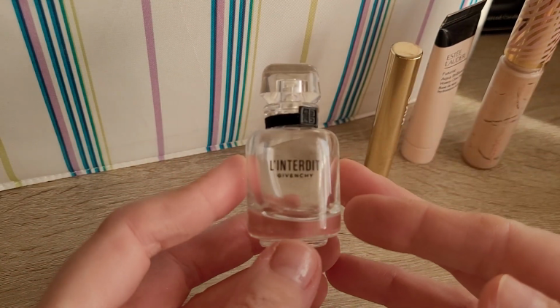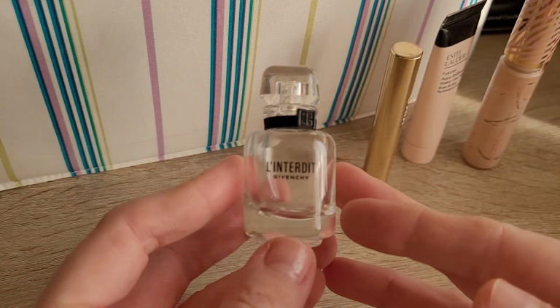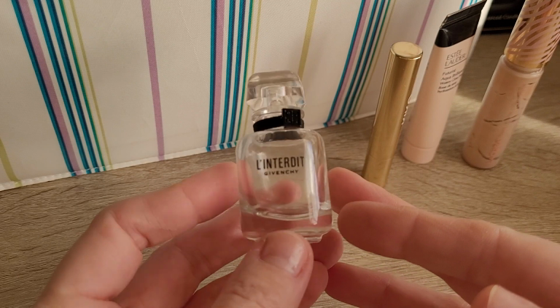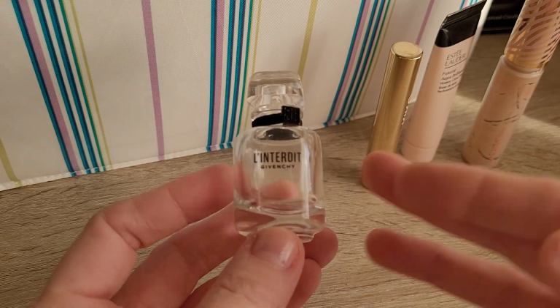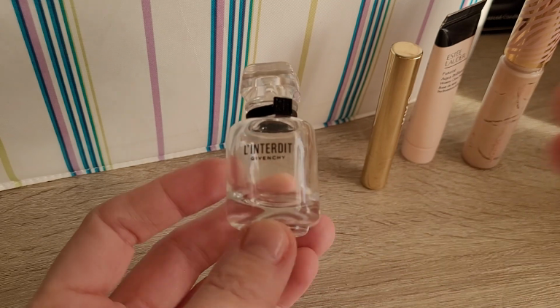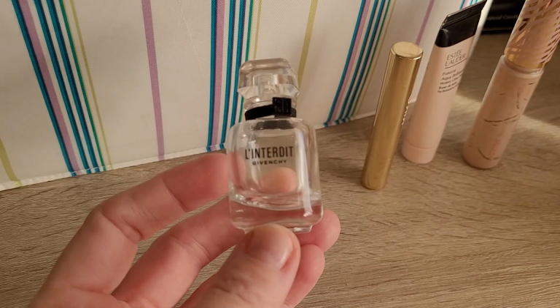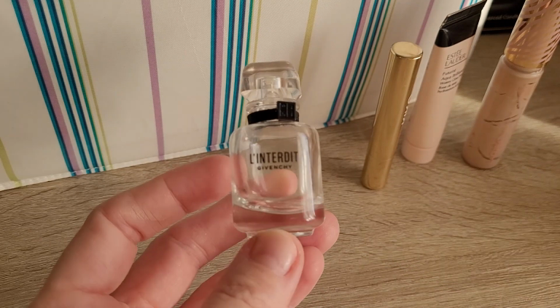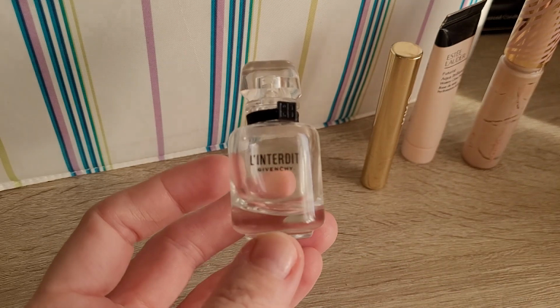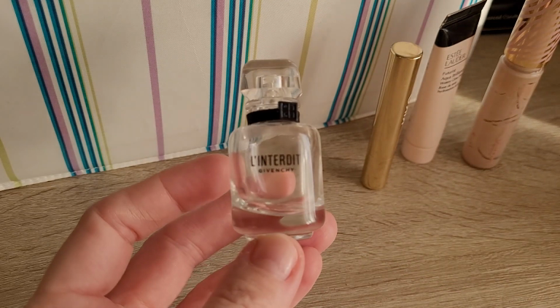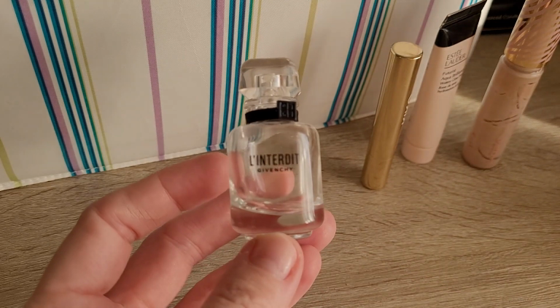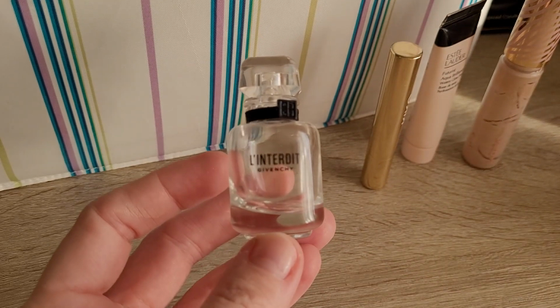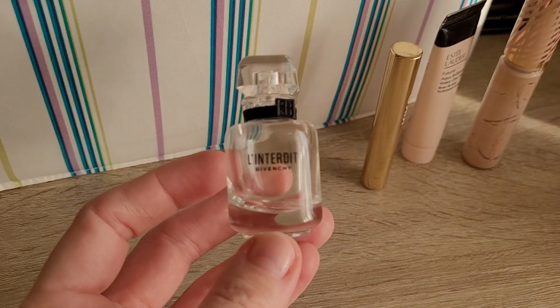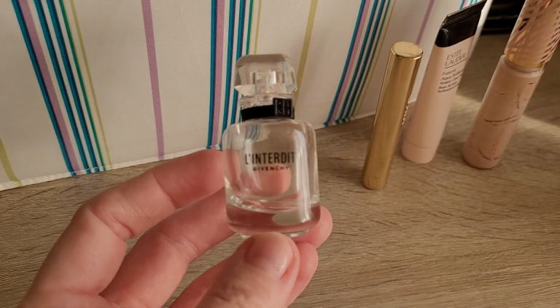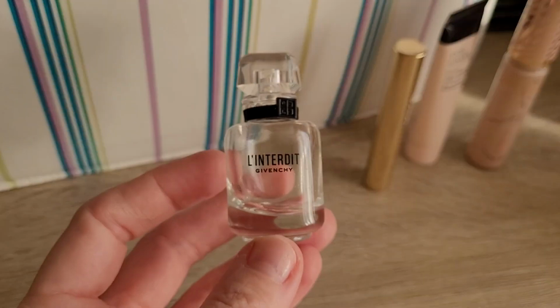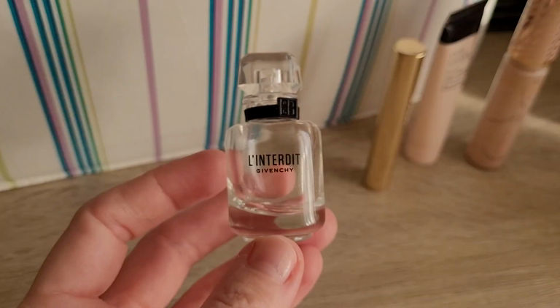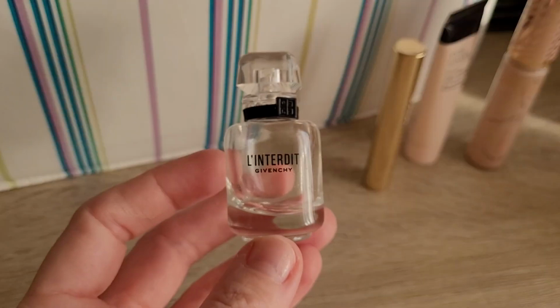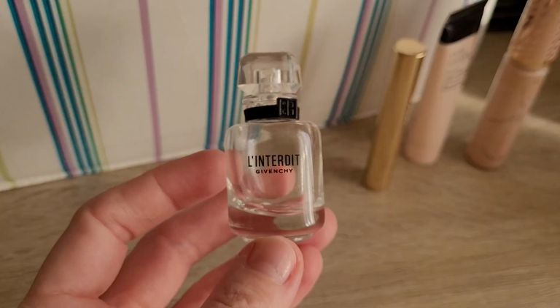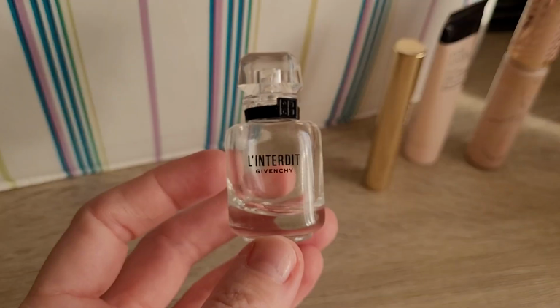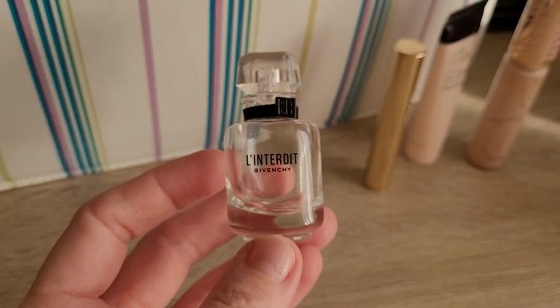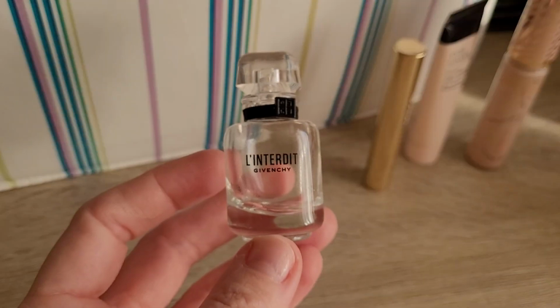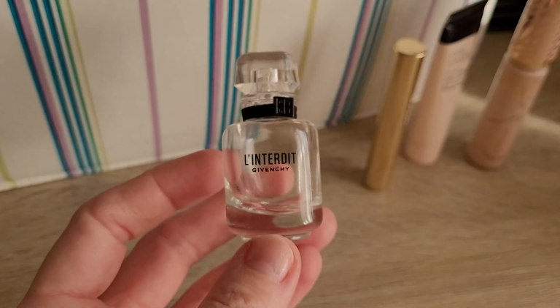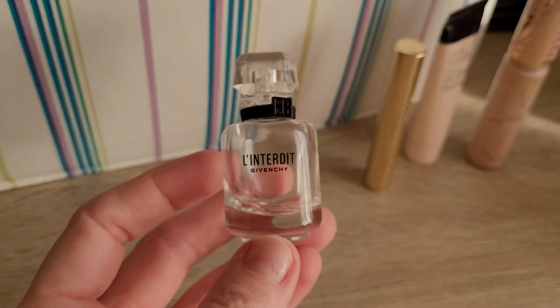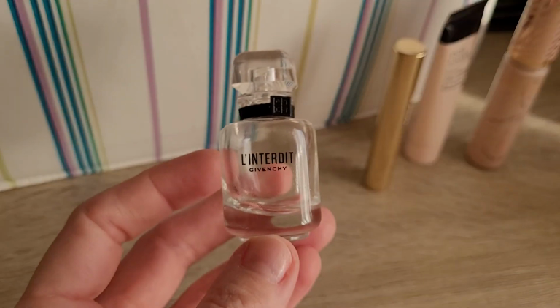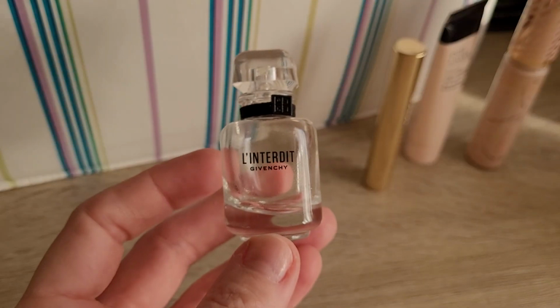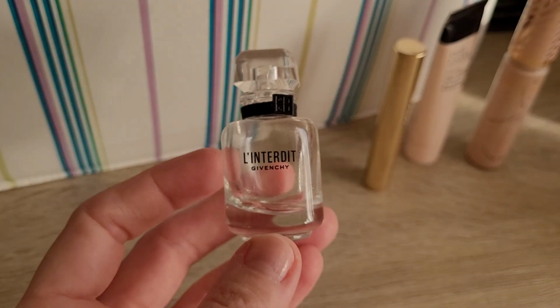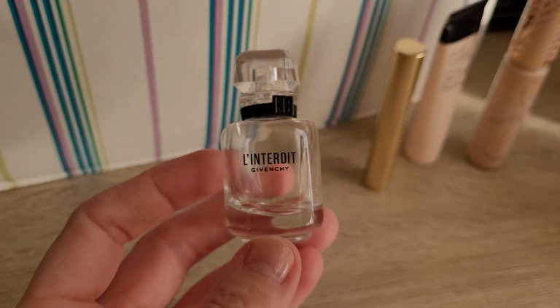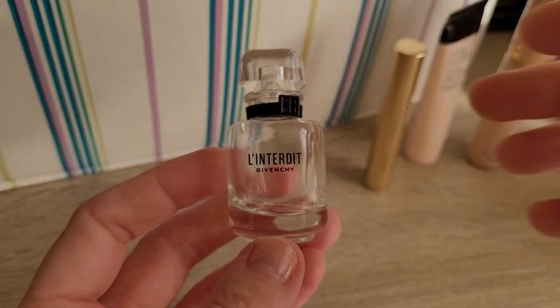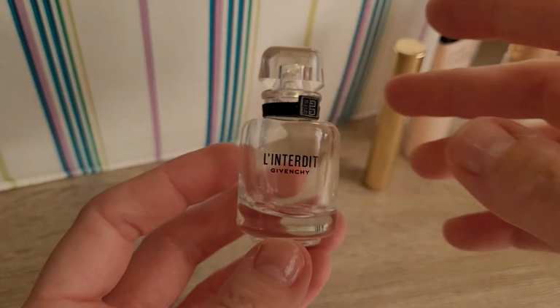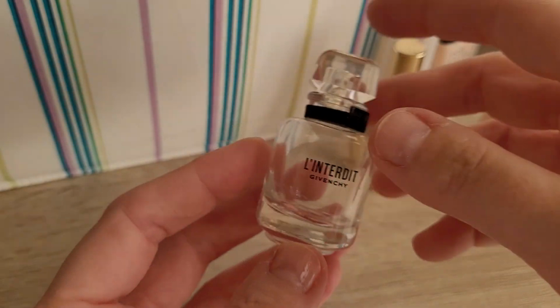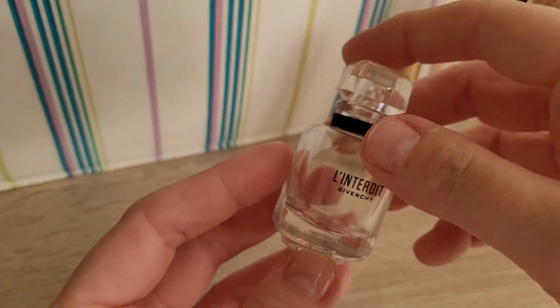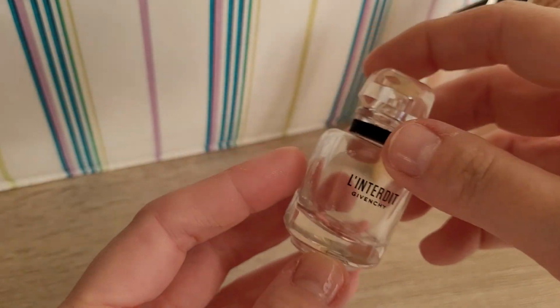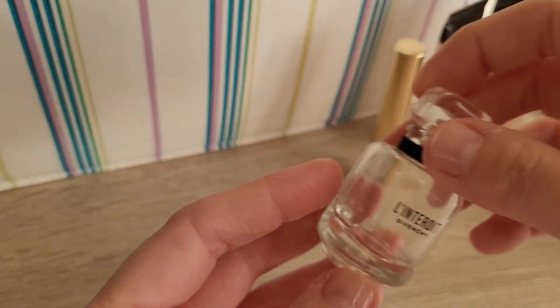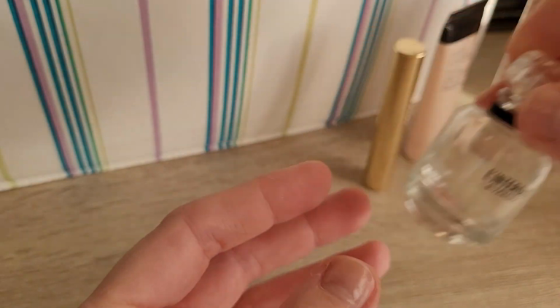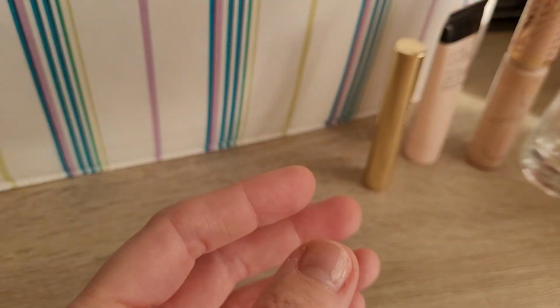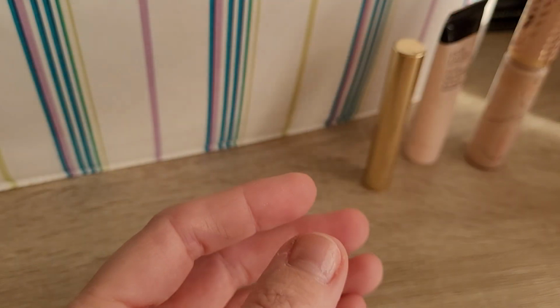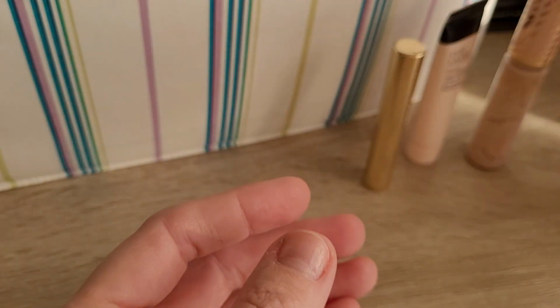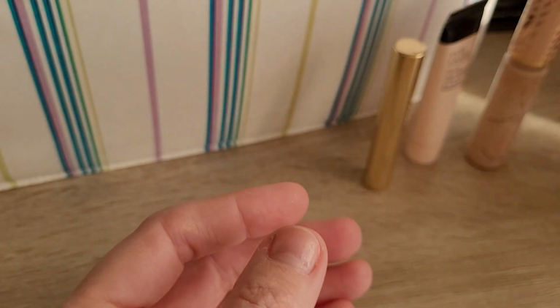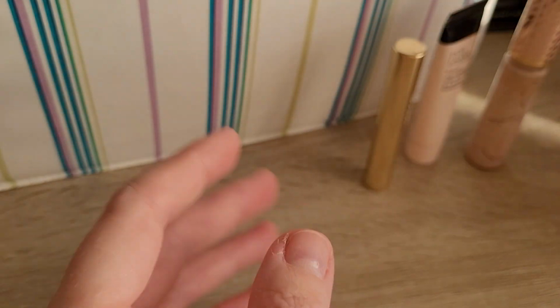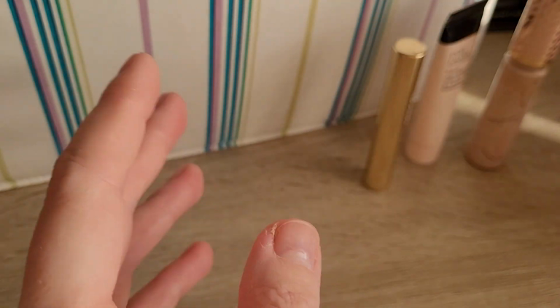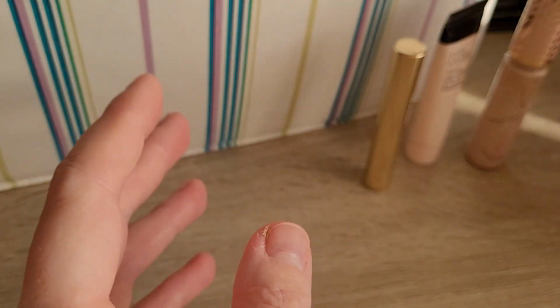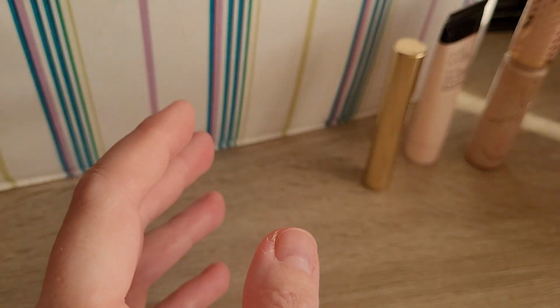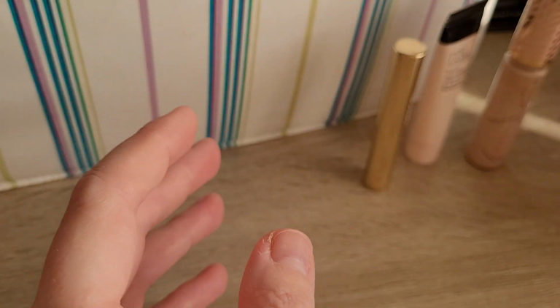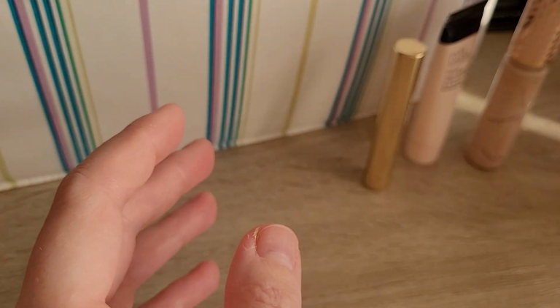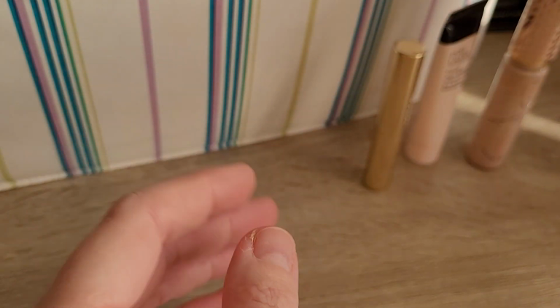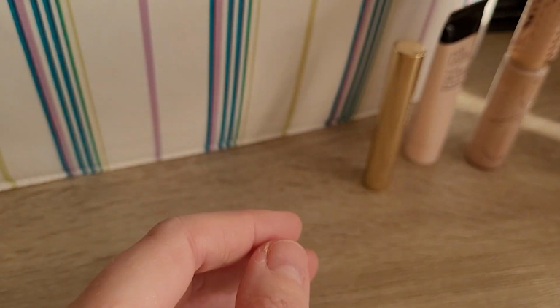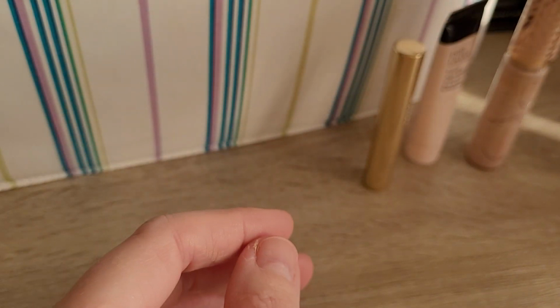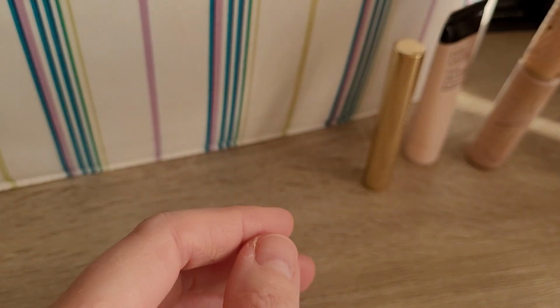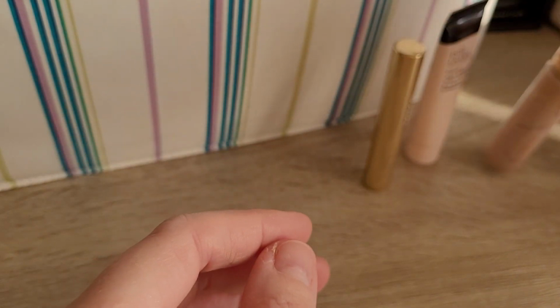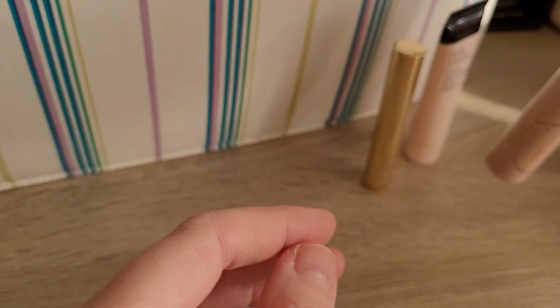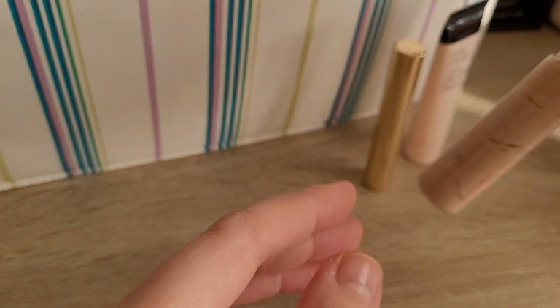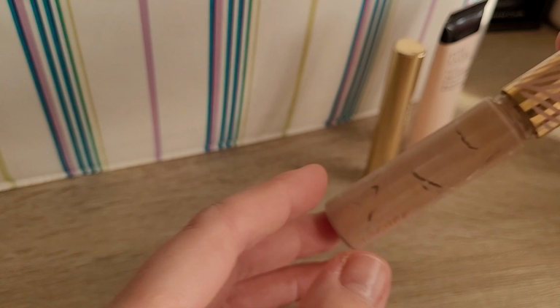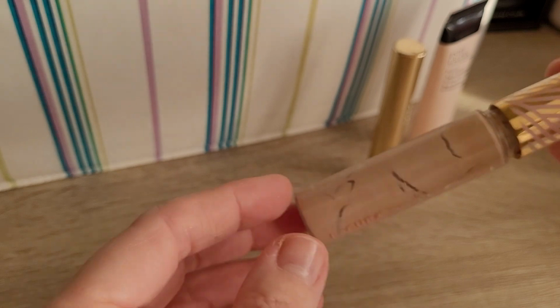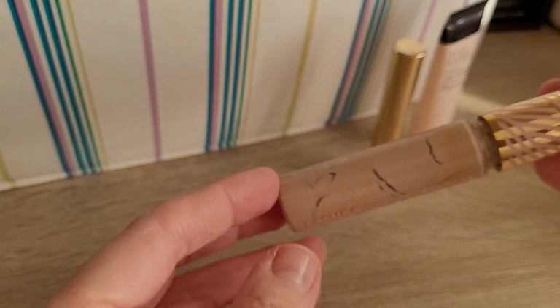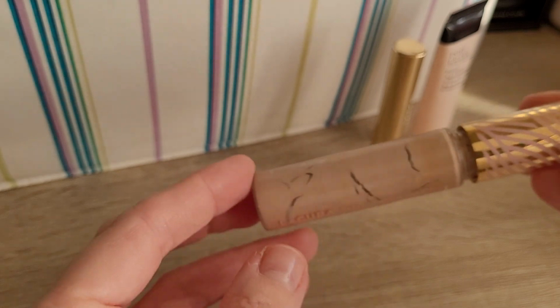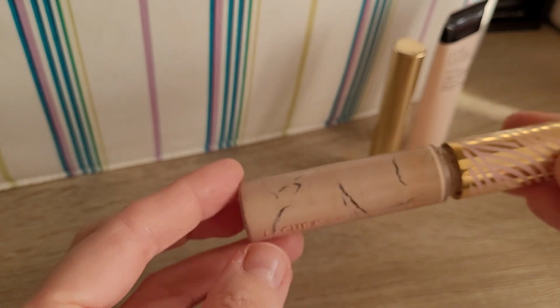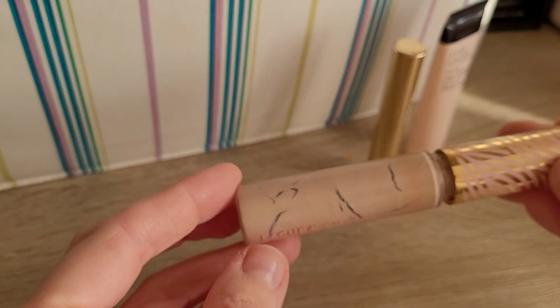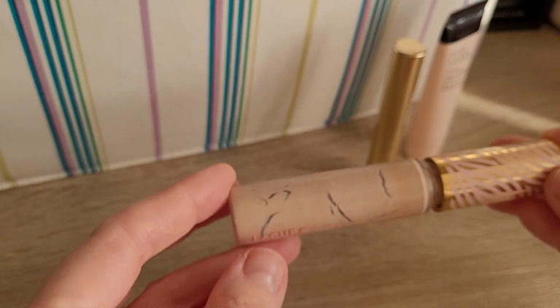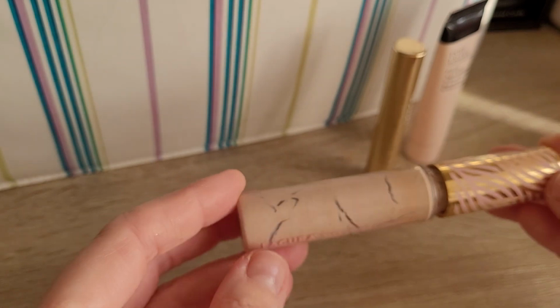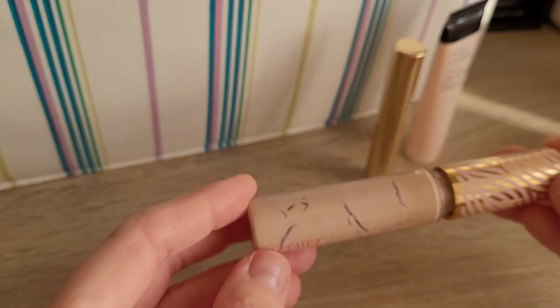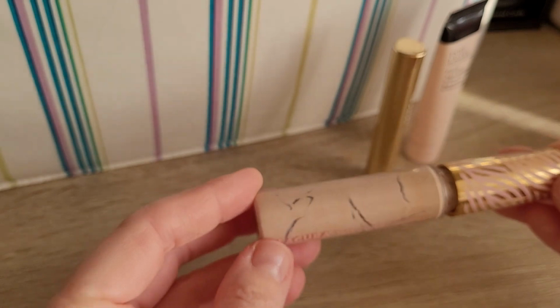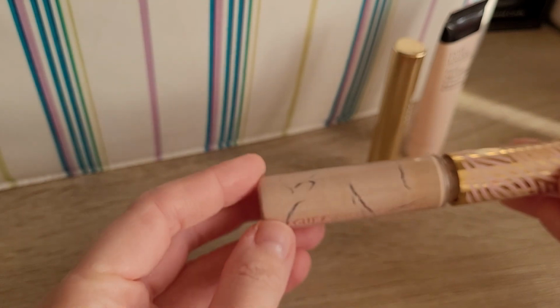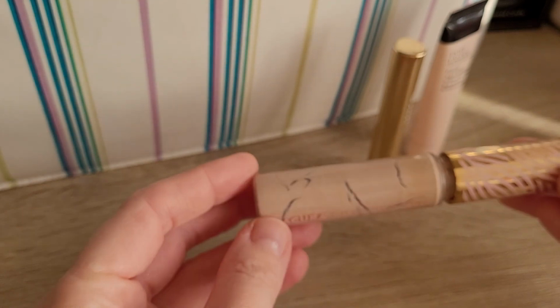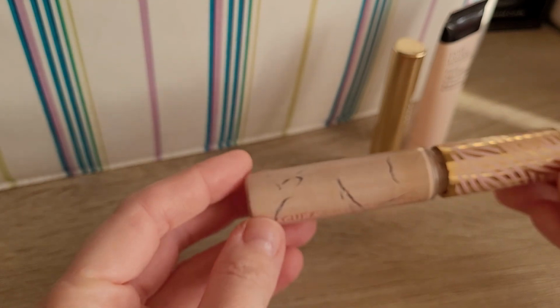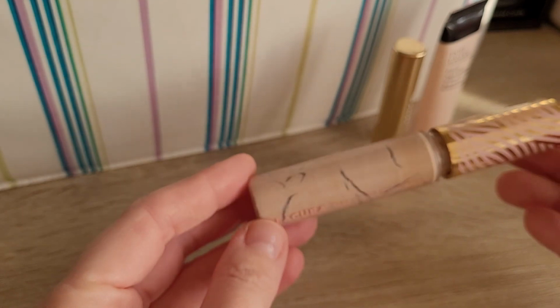Then I finished up a perfume — L'Interdit, I think, from Givenchy. Wouldn't repurchase that one. It was okay to use, but I'm not the biggest fan.